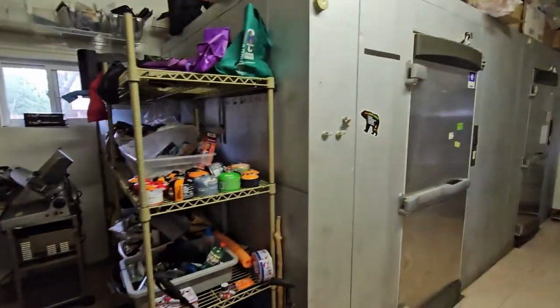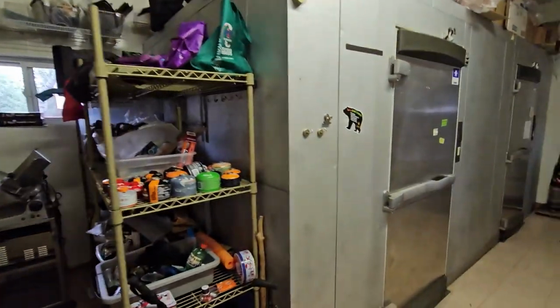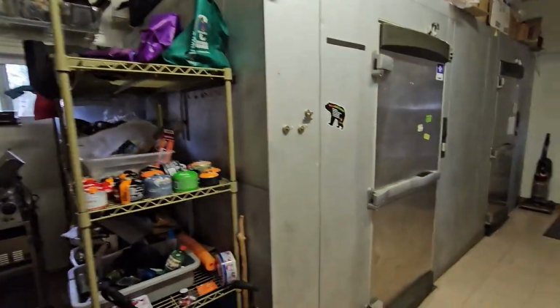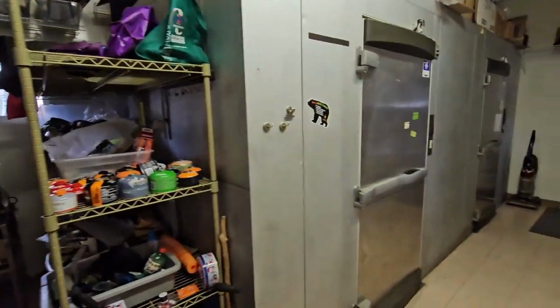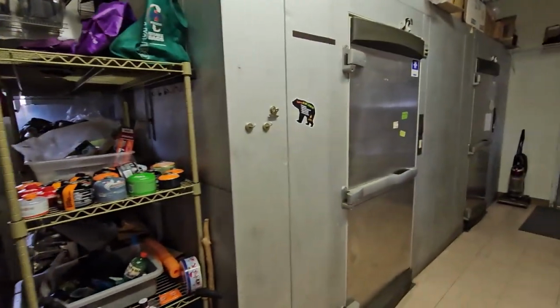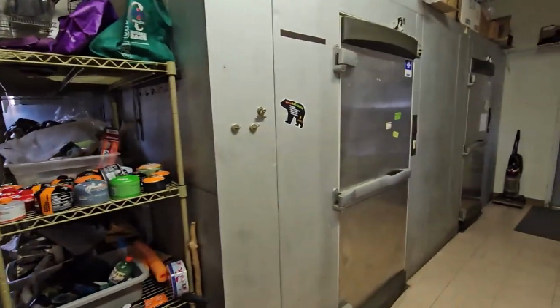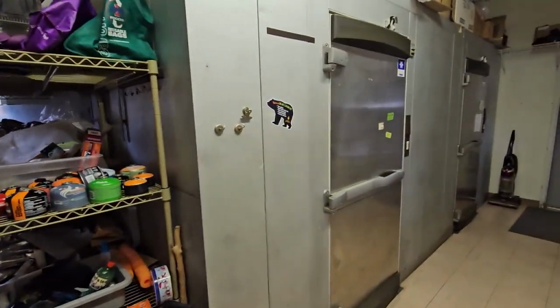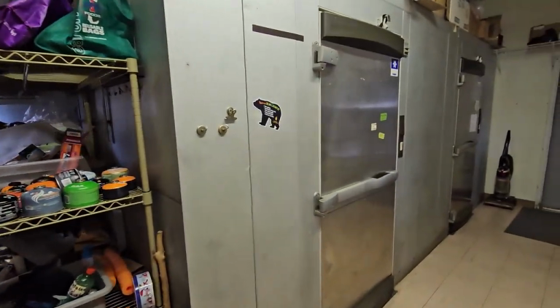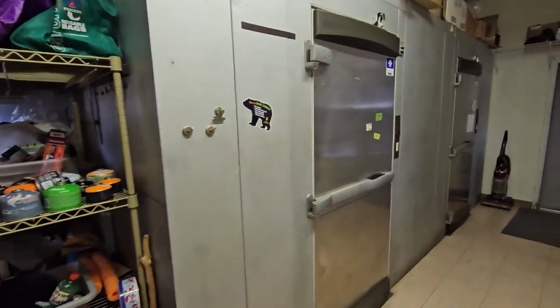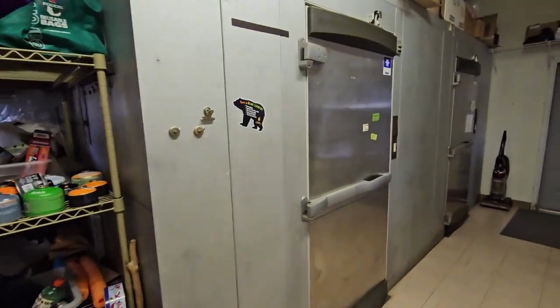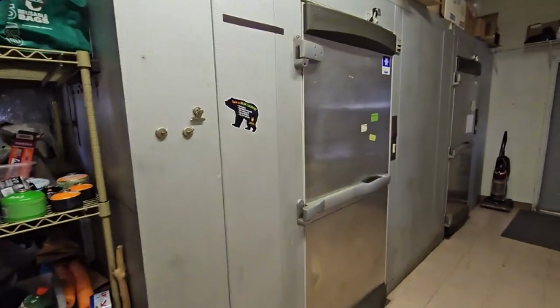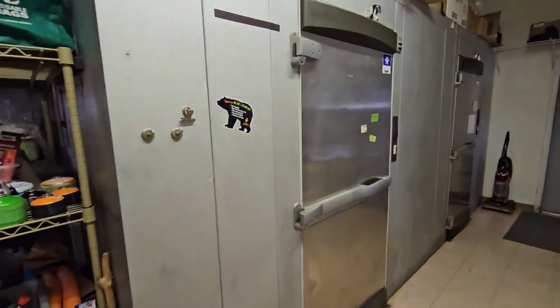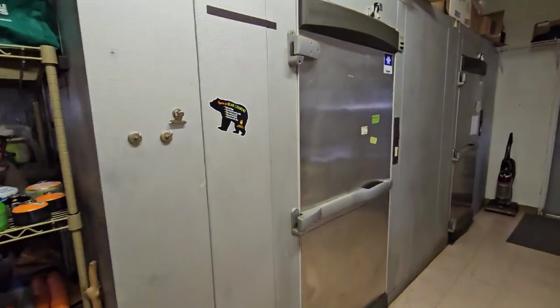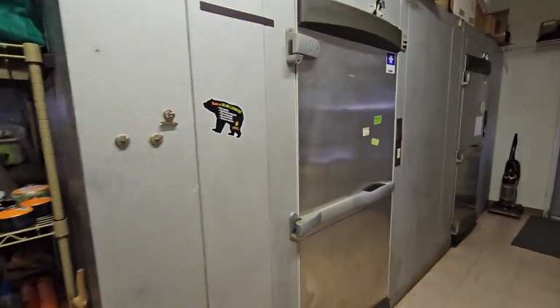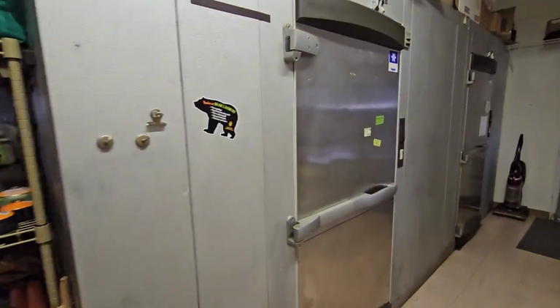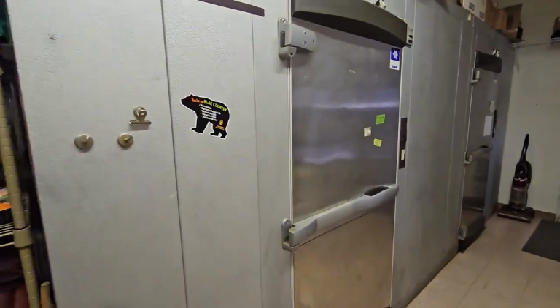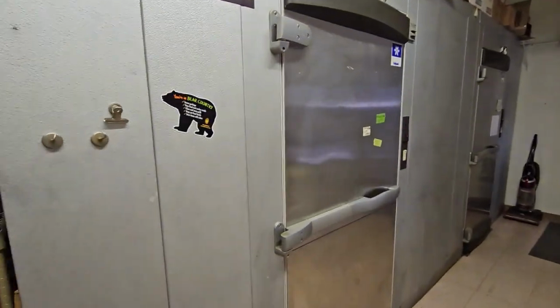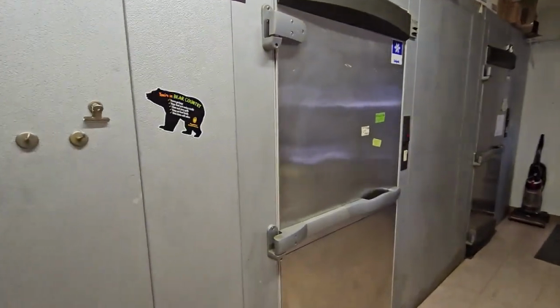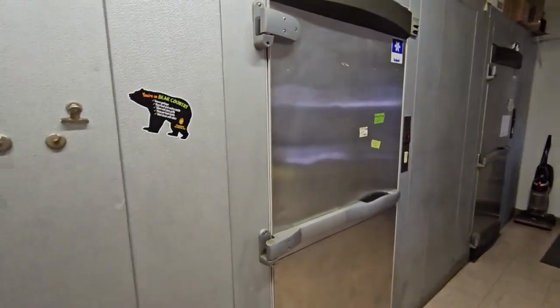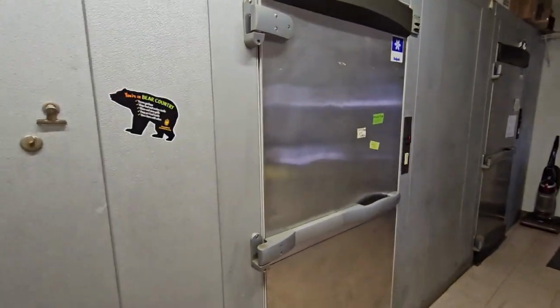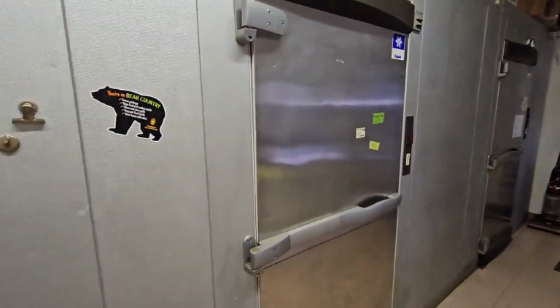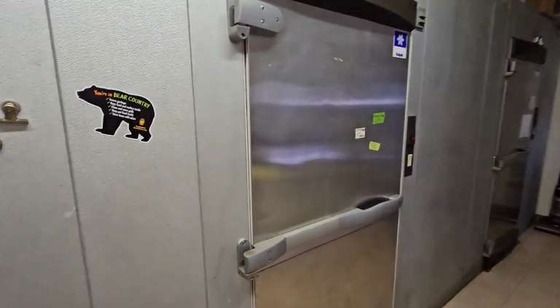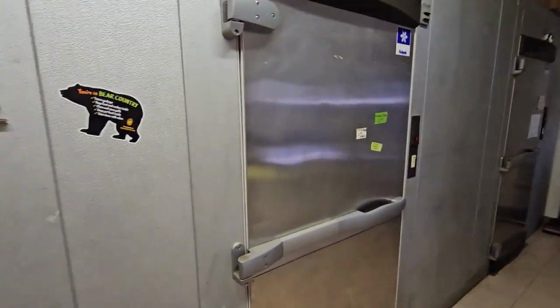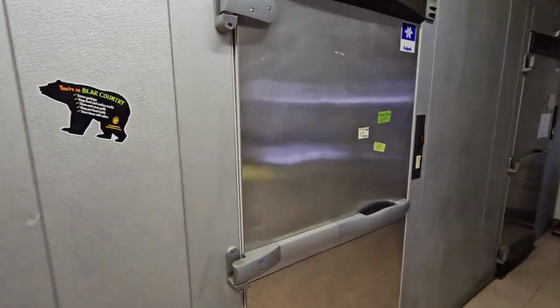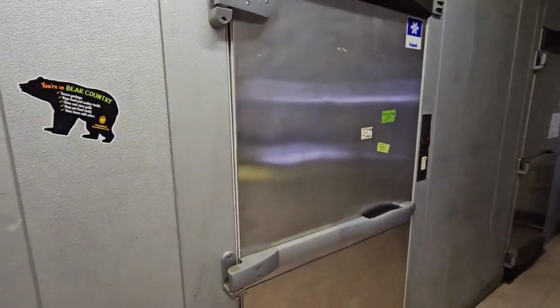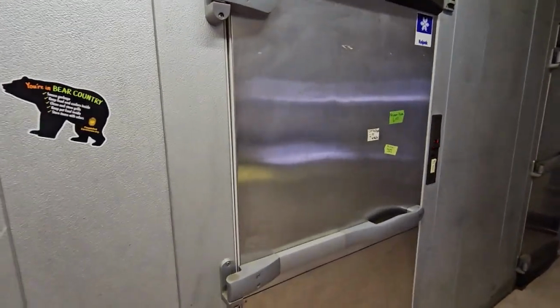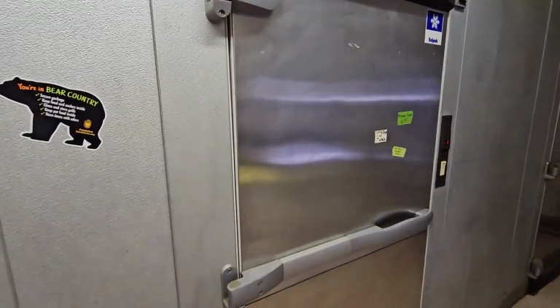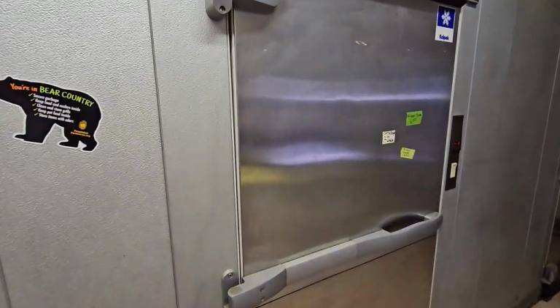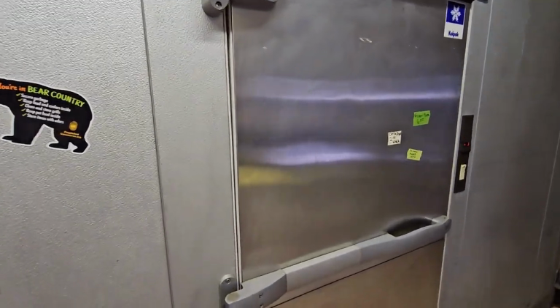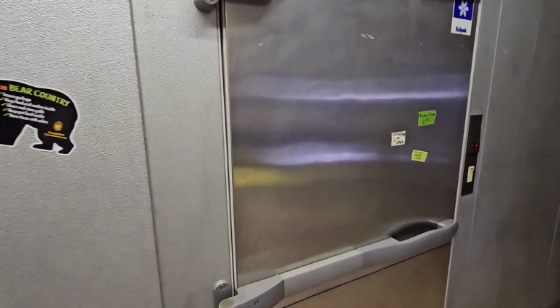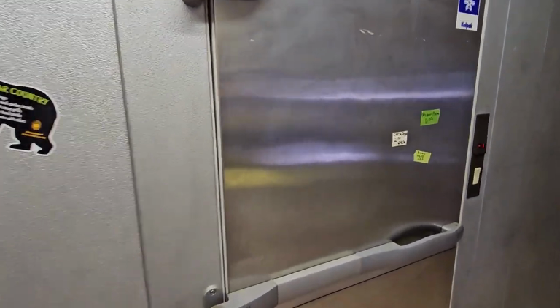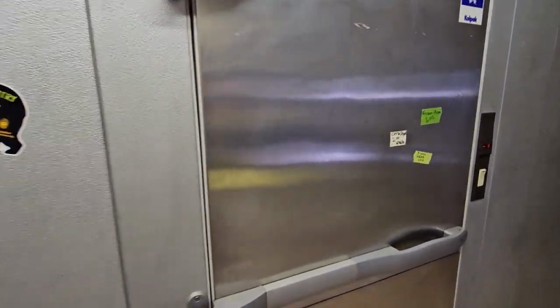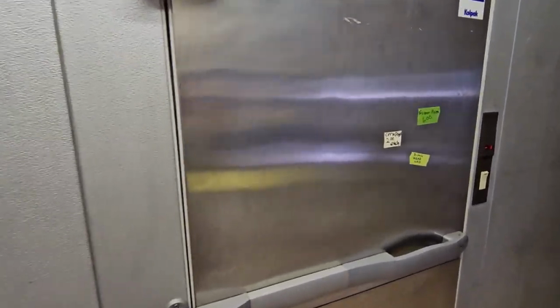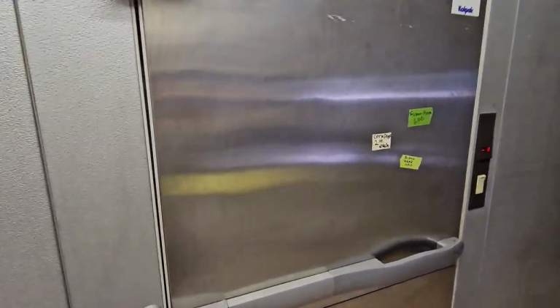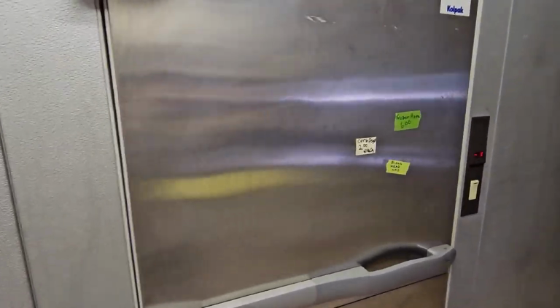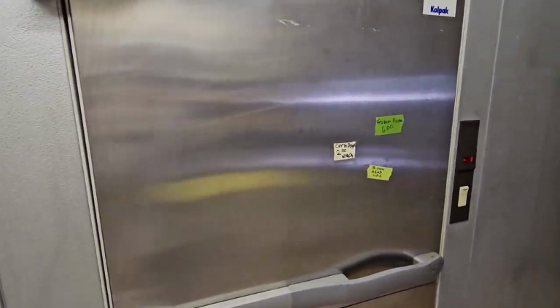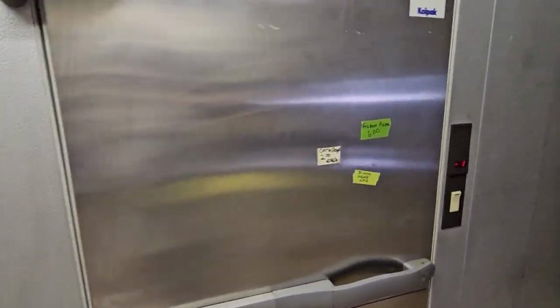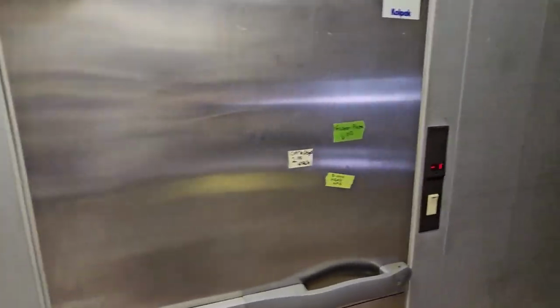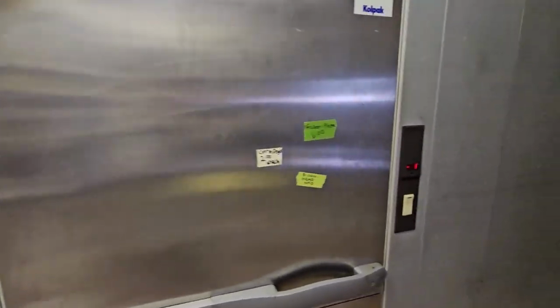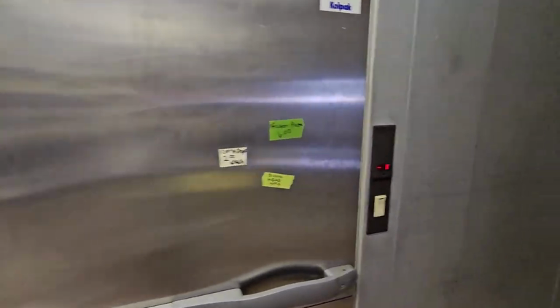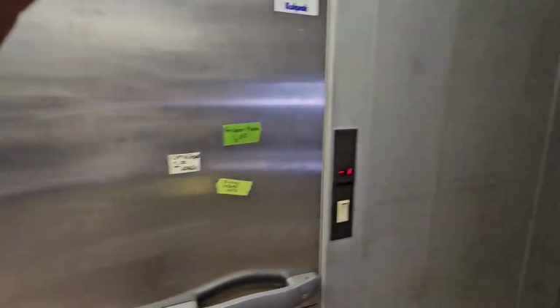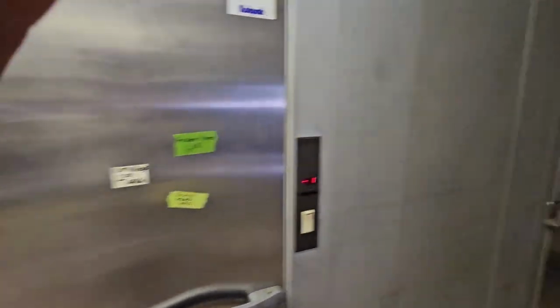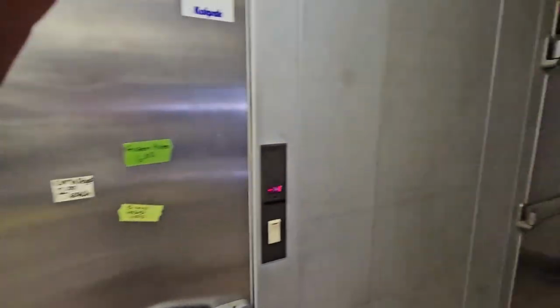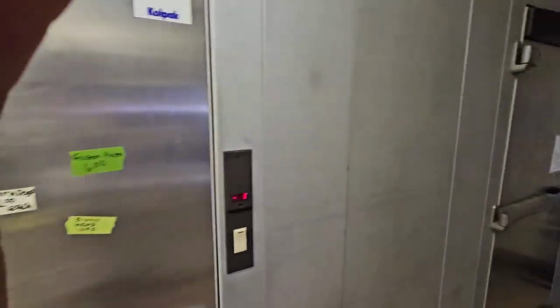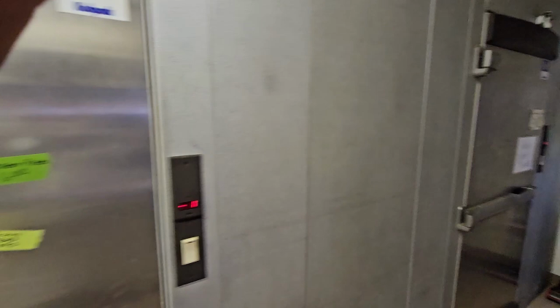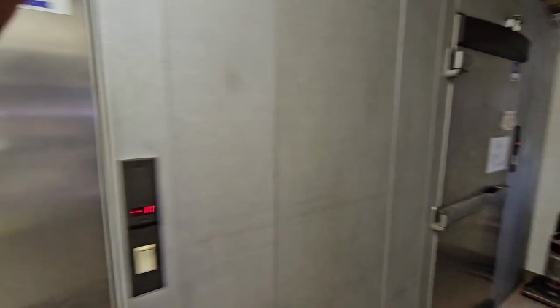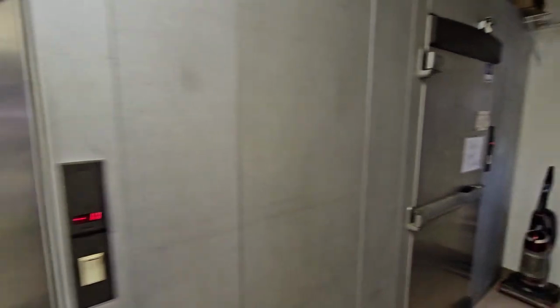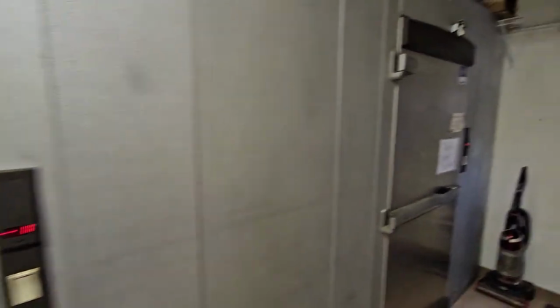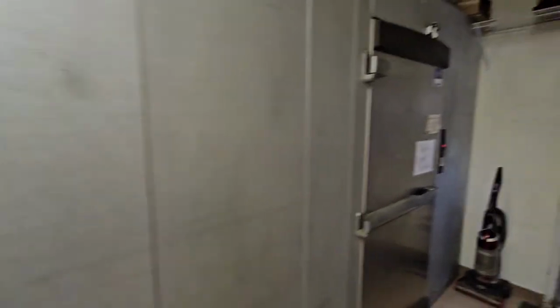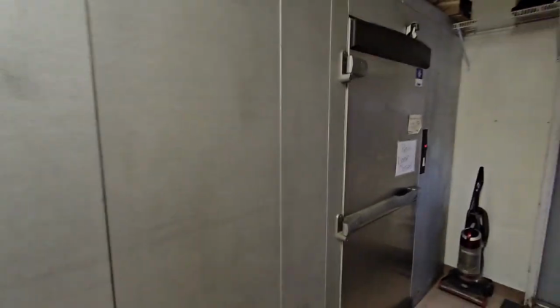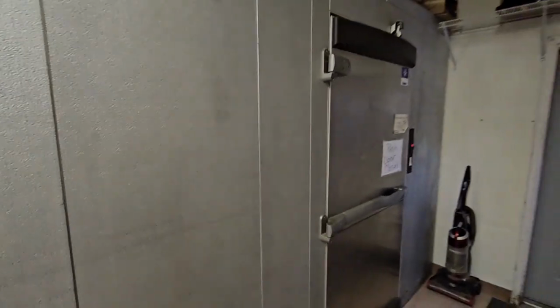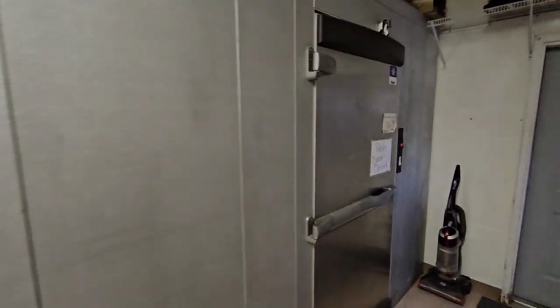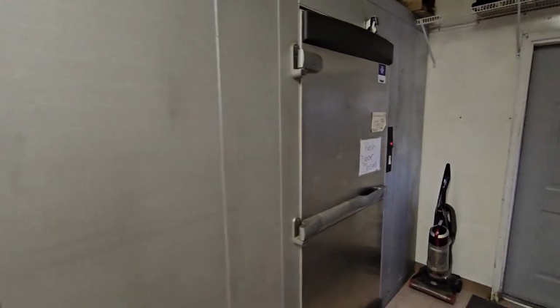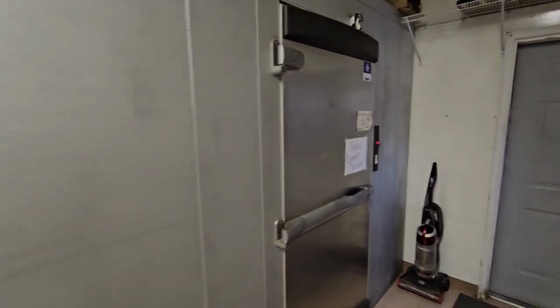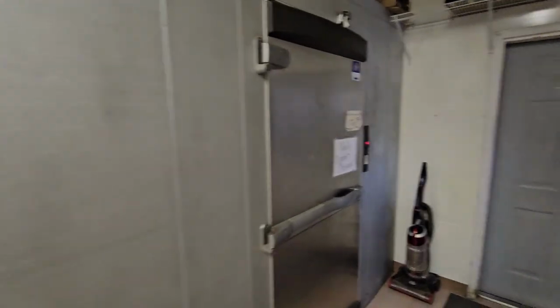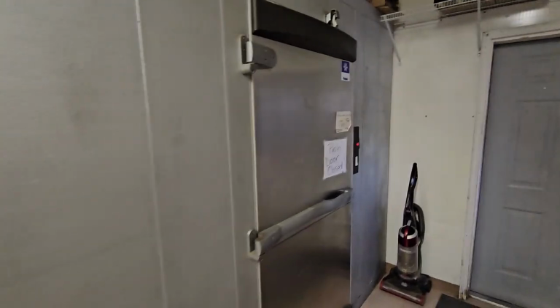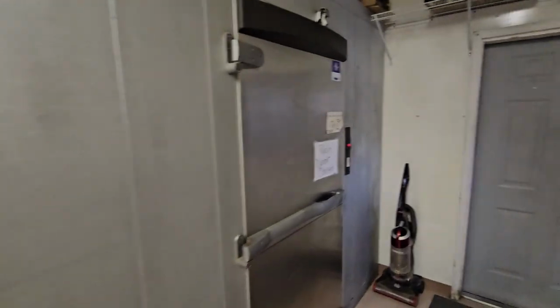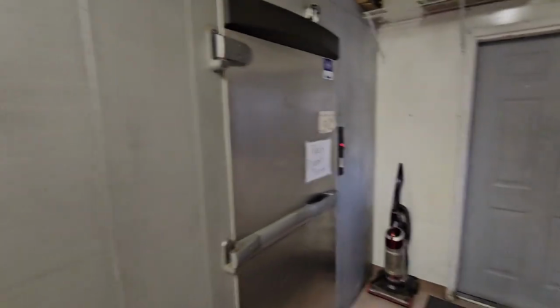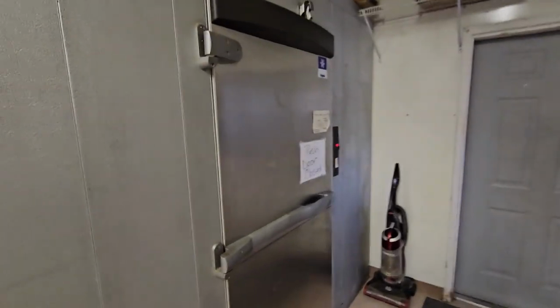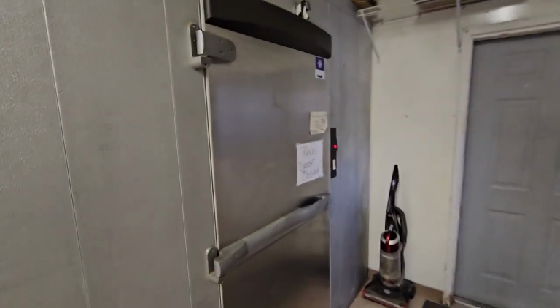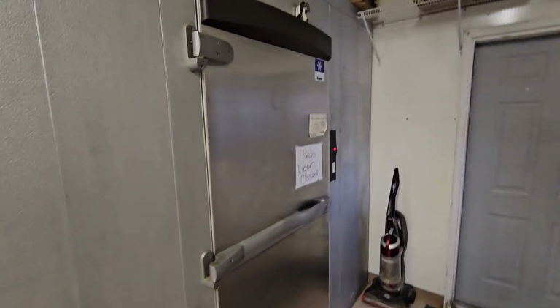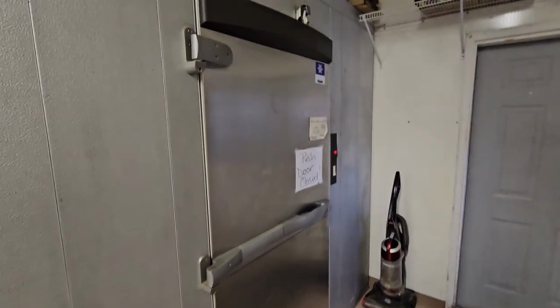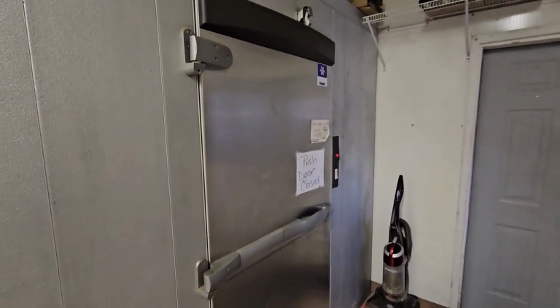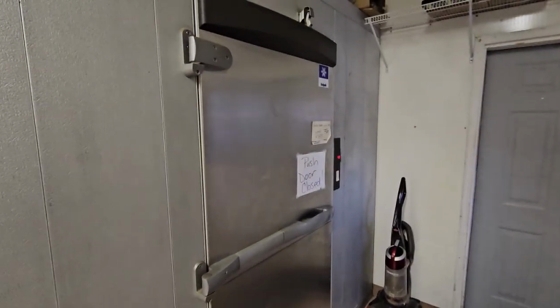Walk-in freezer, complete with a real buffalo head — no idea what that's in there for. Walk-in refrigerator.